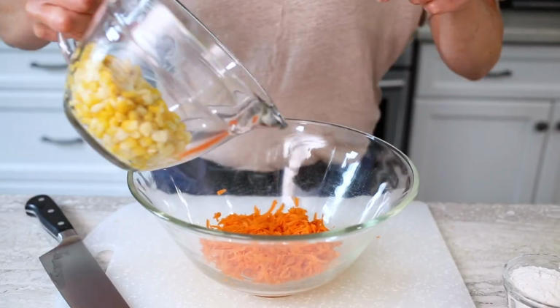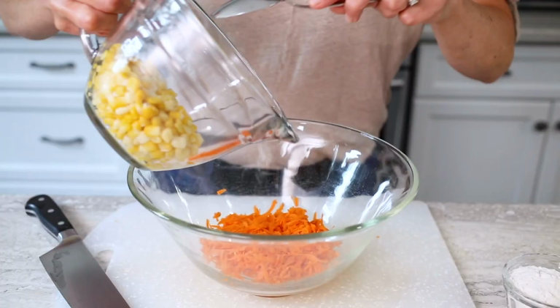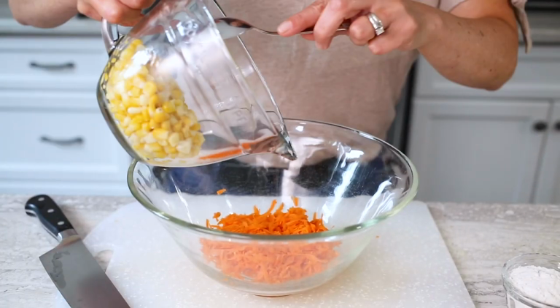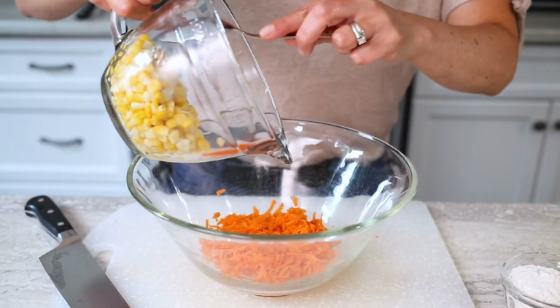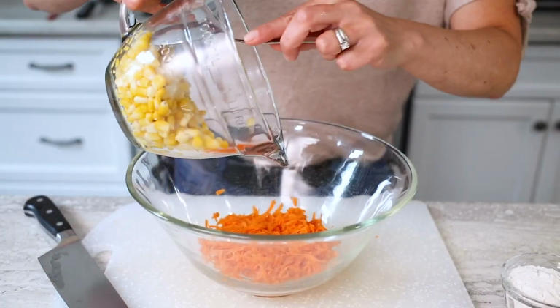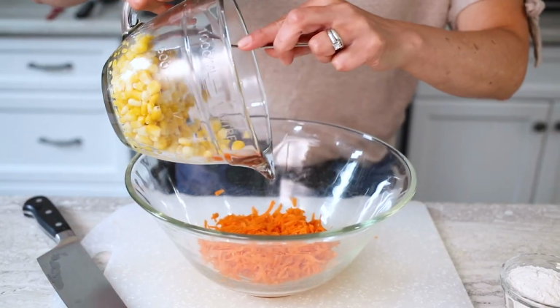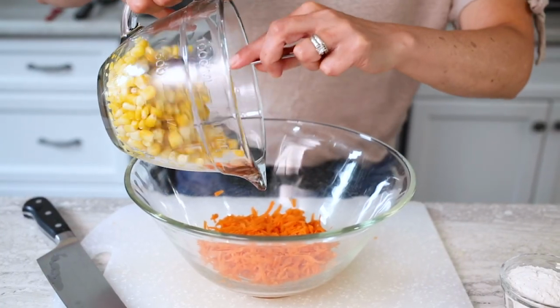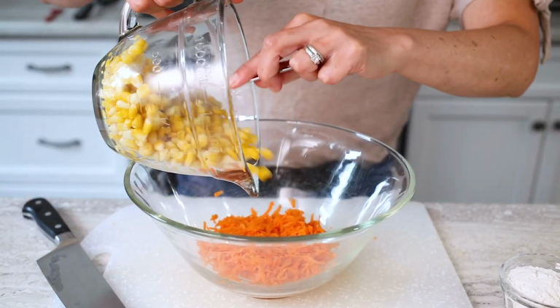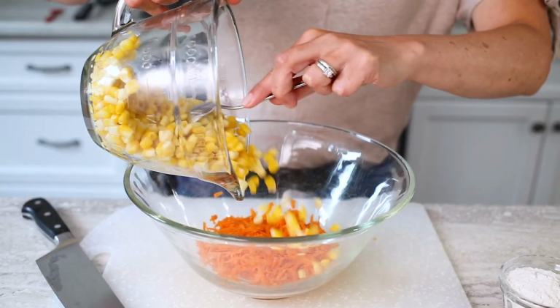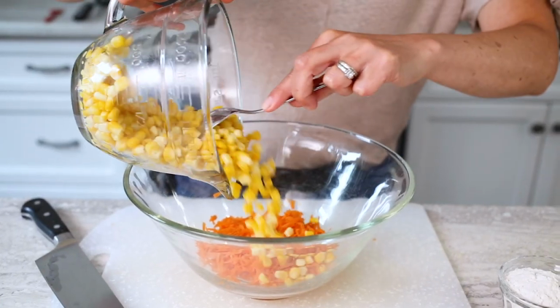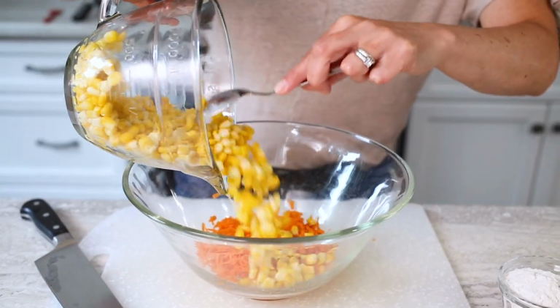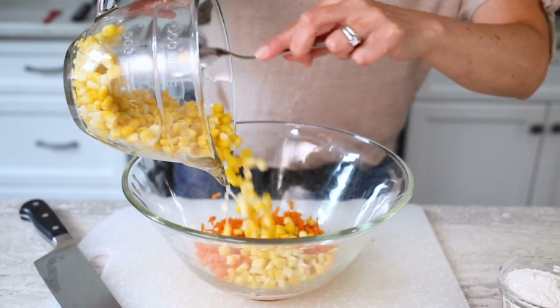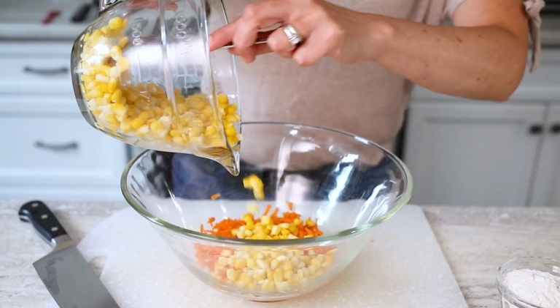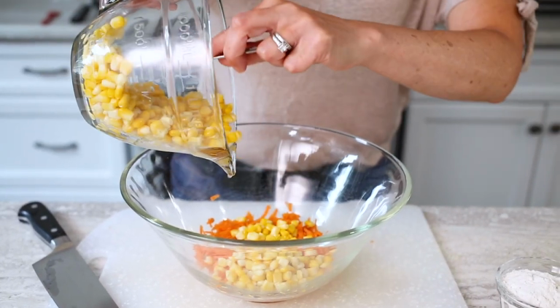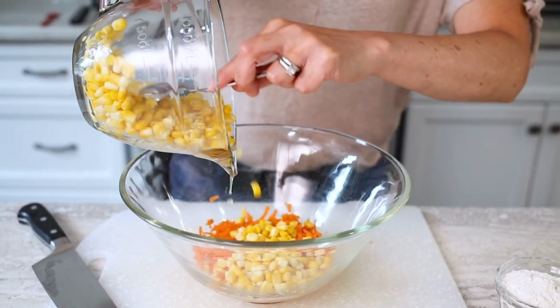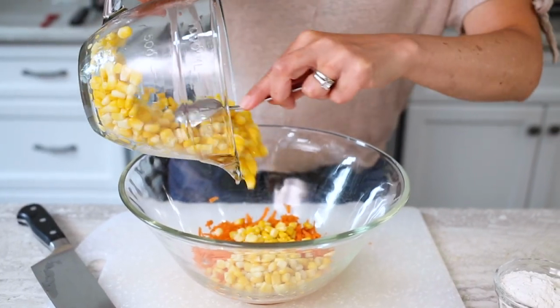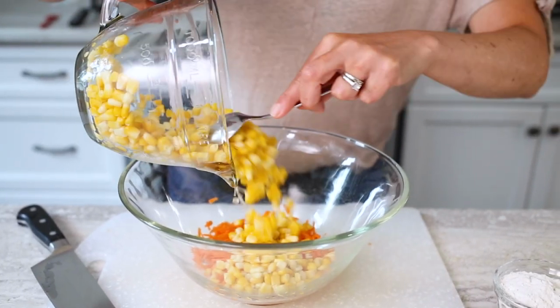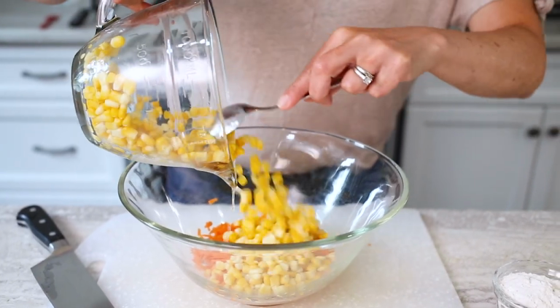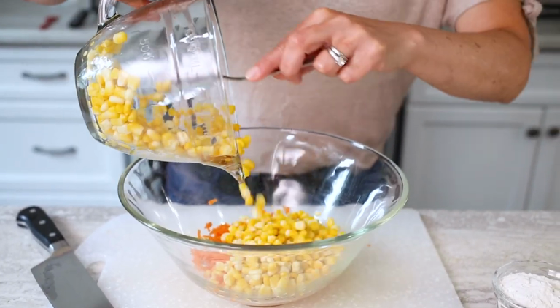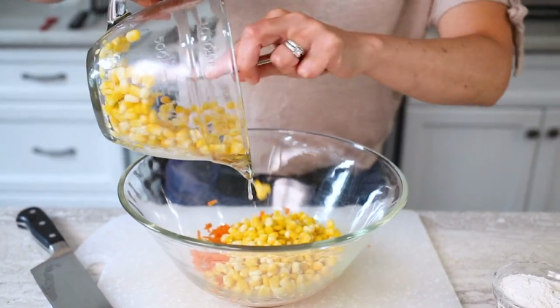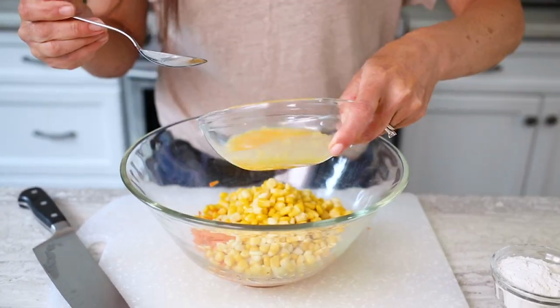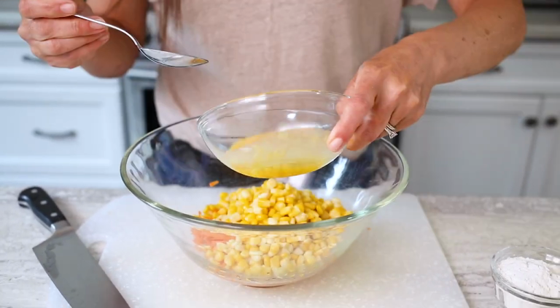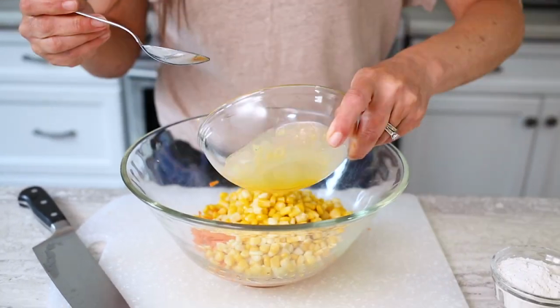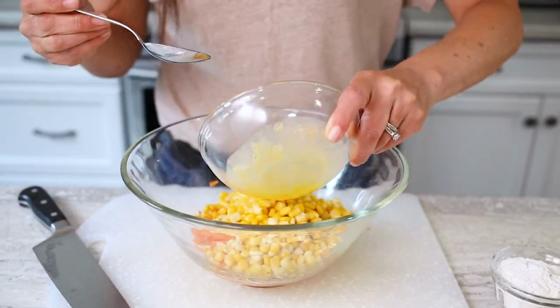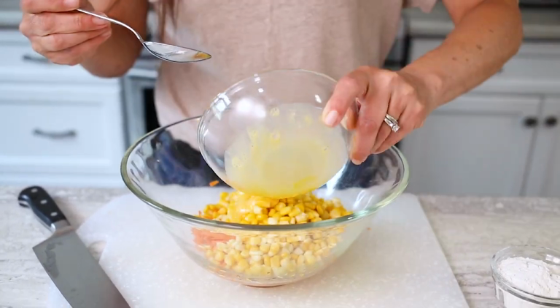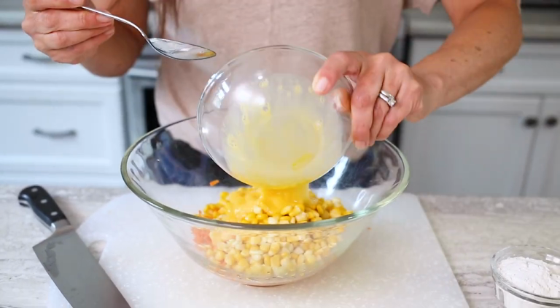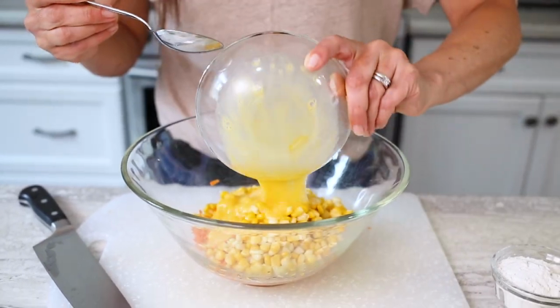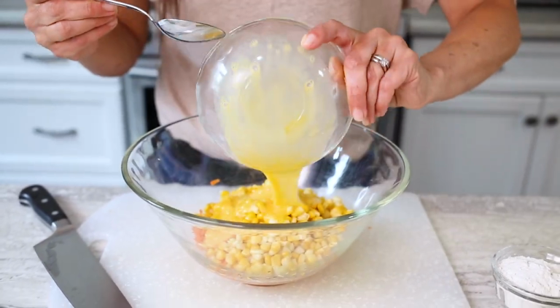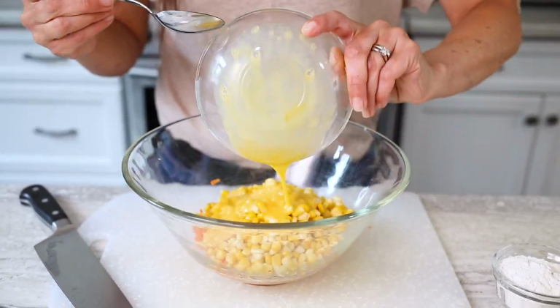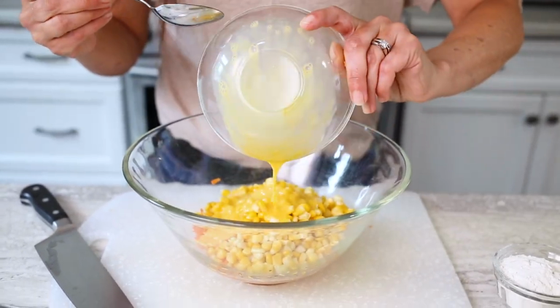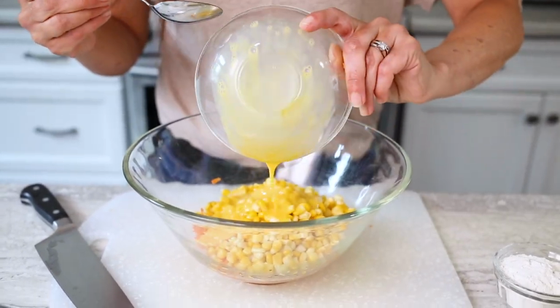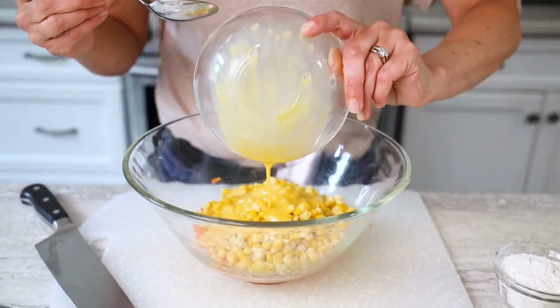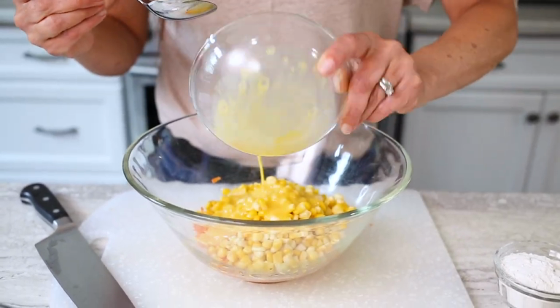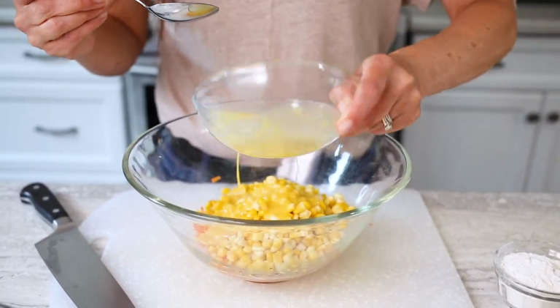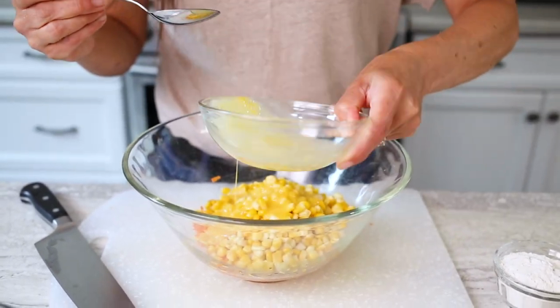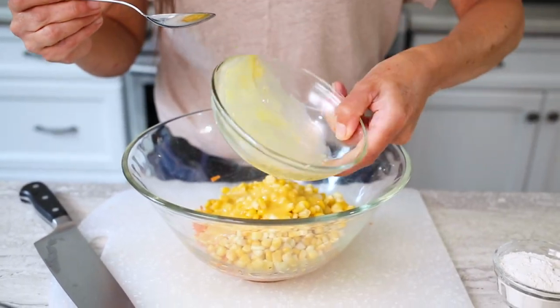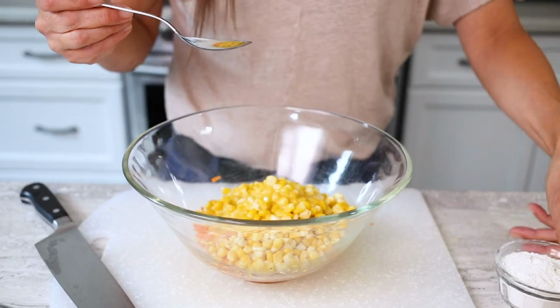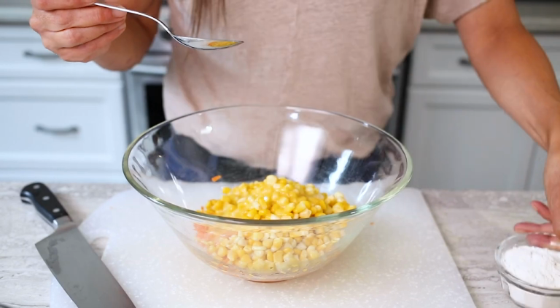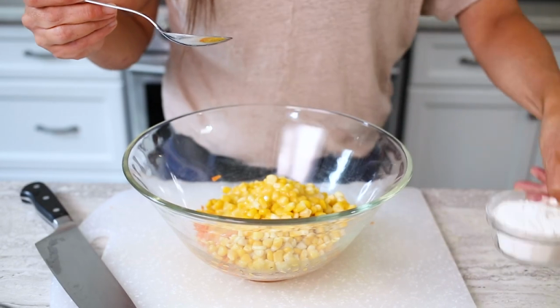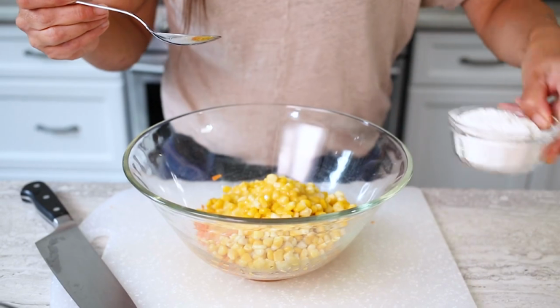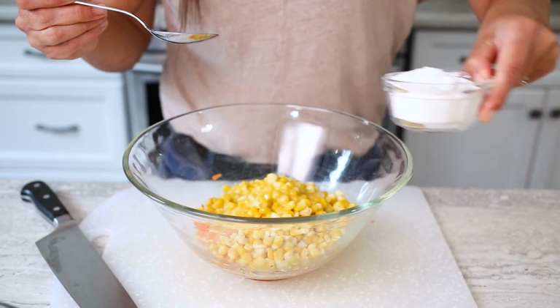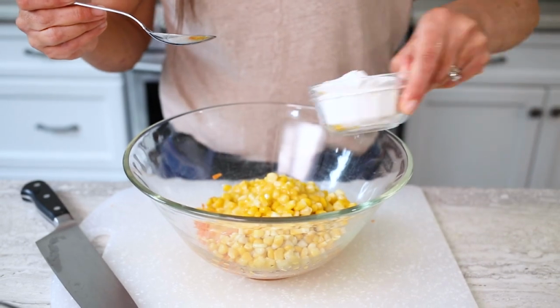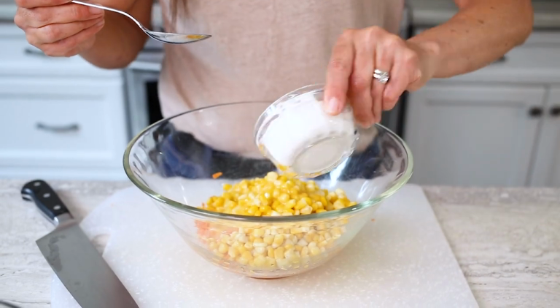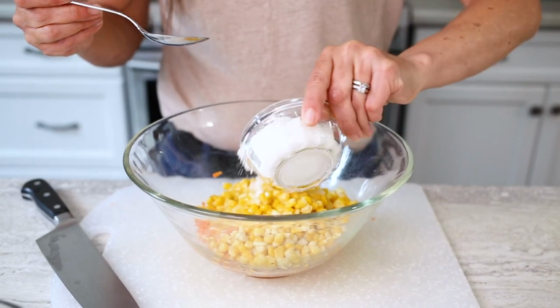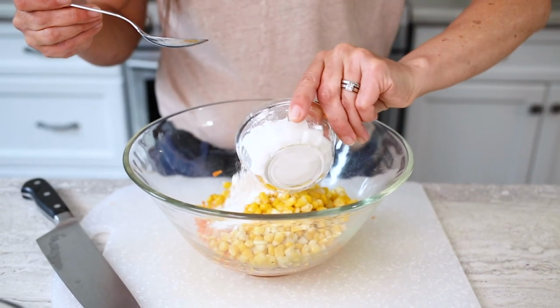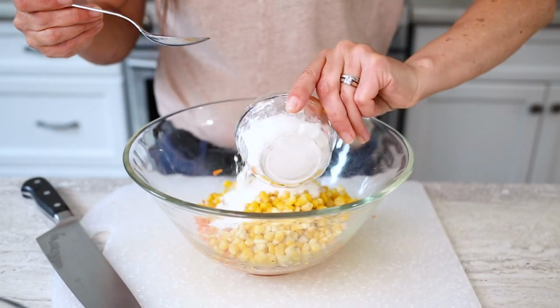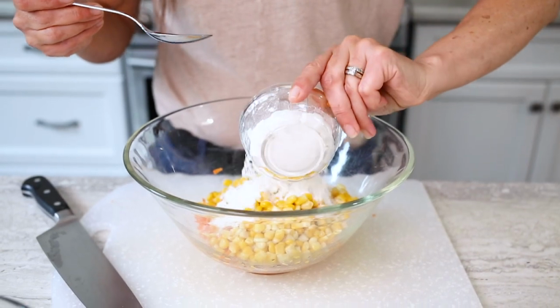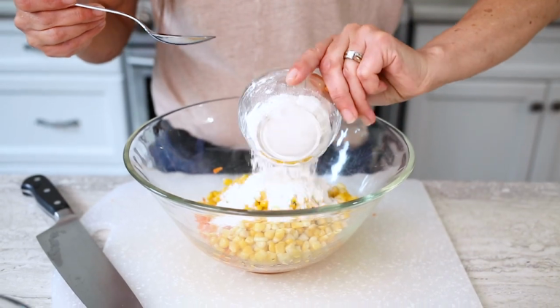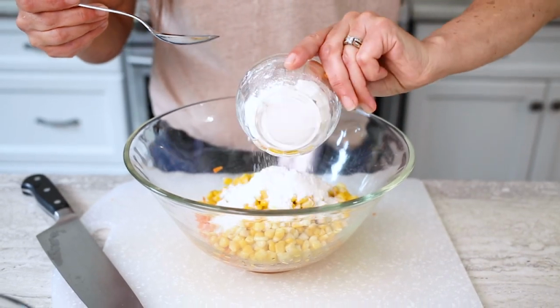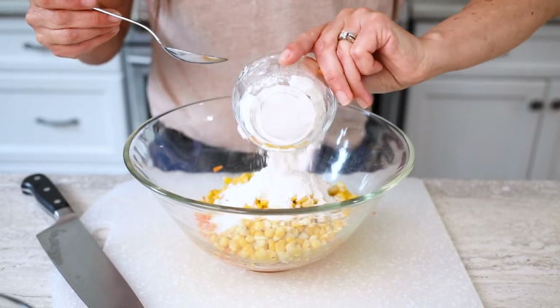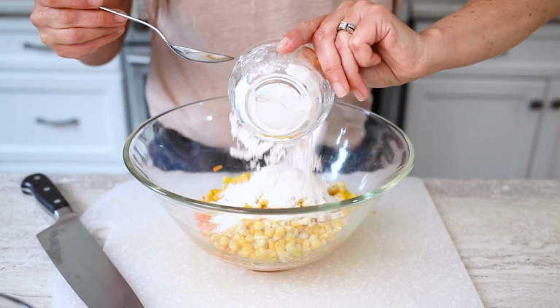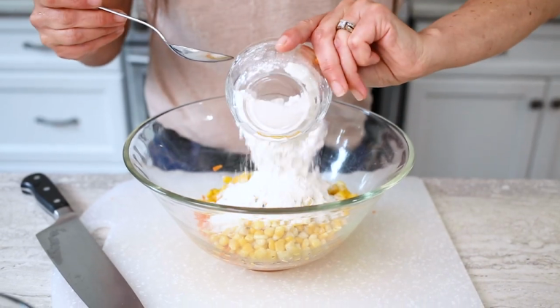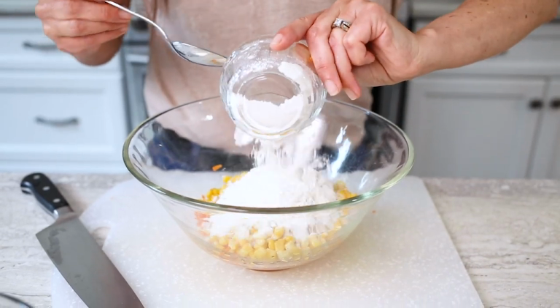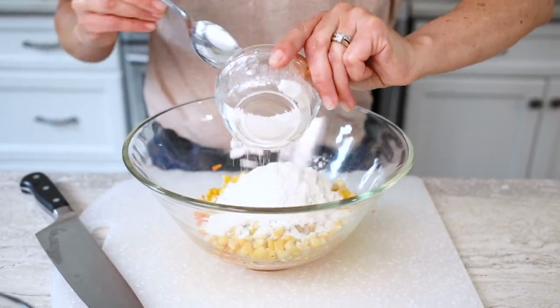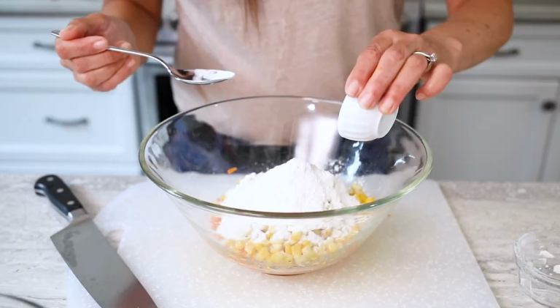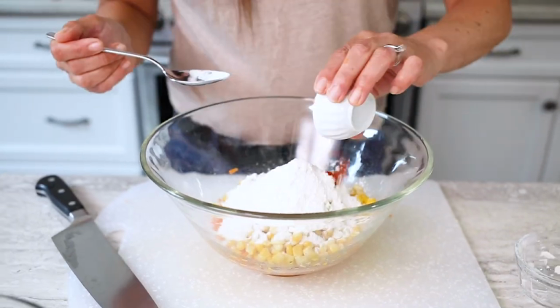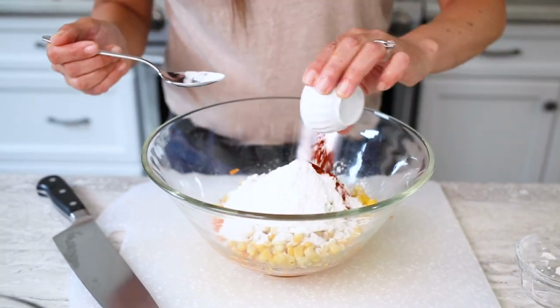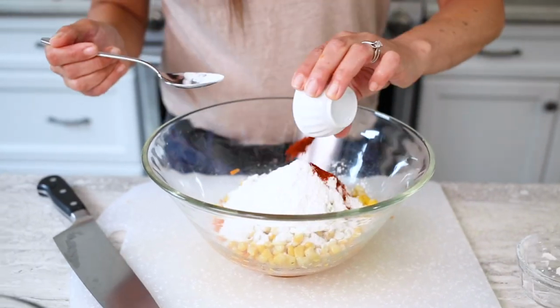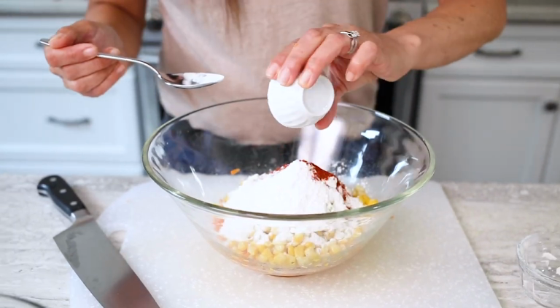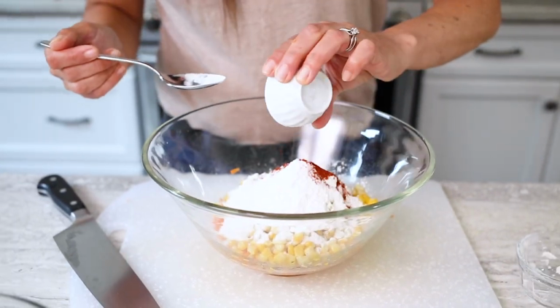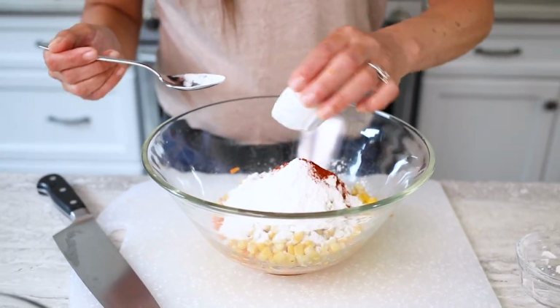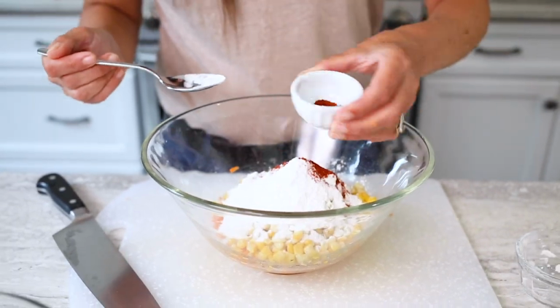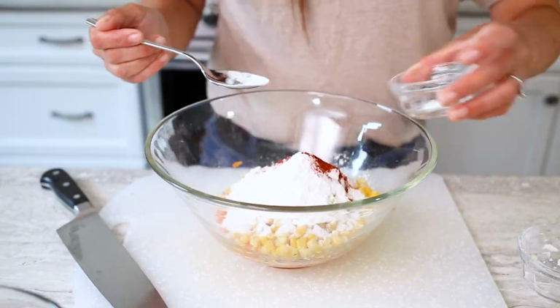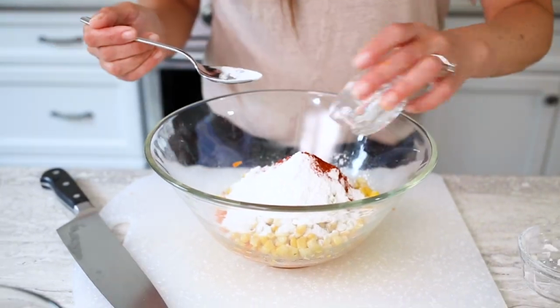In another bowl, combine the carrots, corn, egg, flour, baking powder, paprika, and remaining salt and pepper.